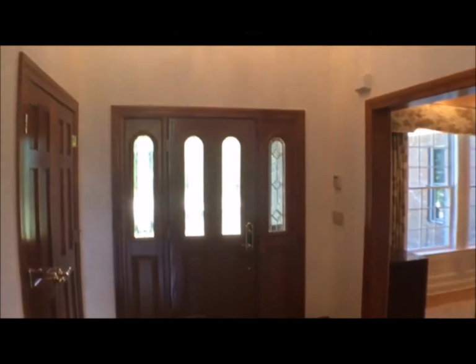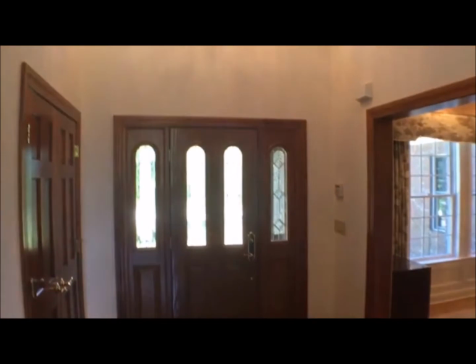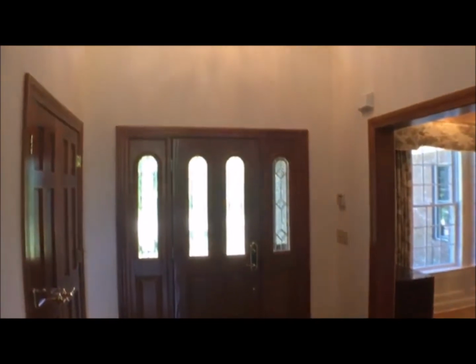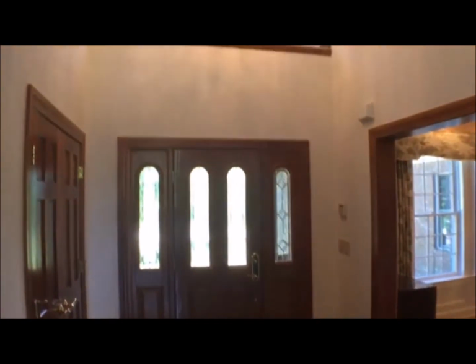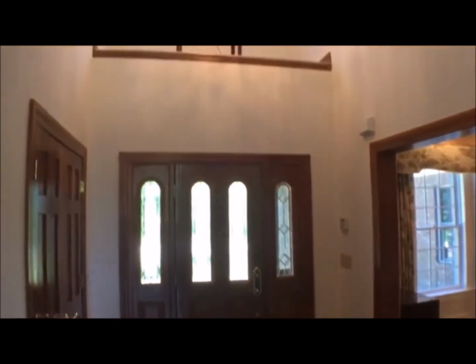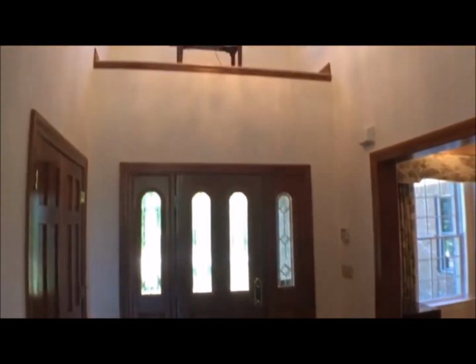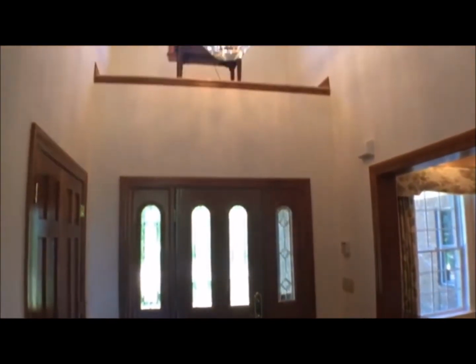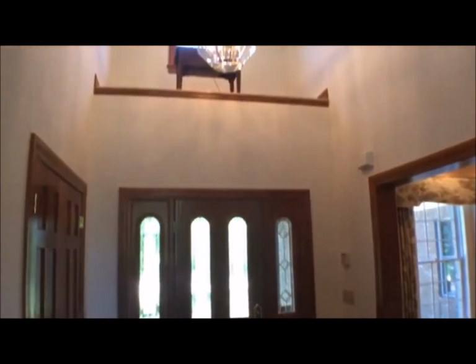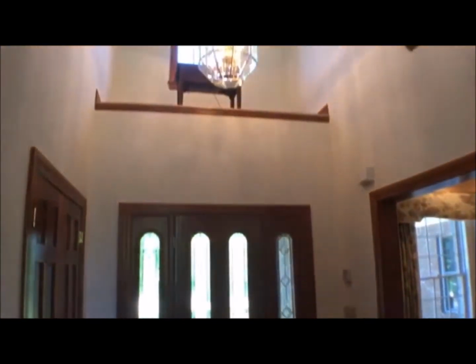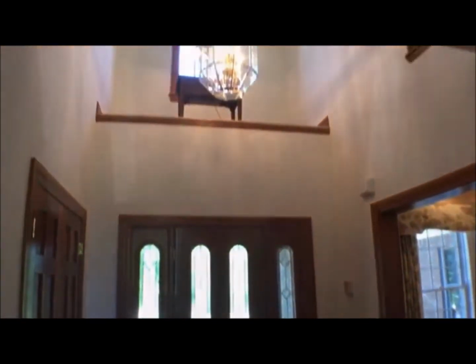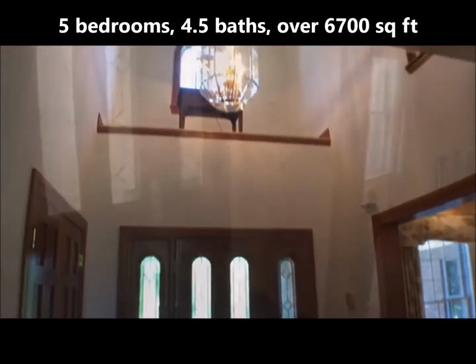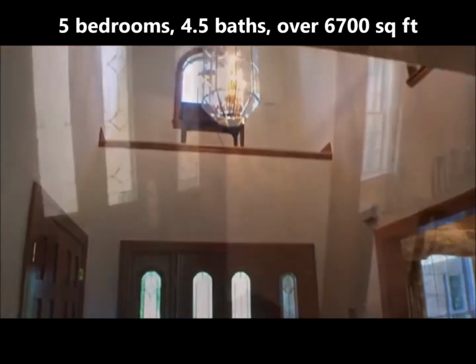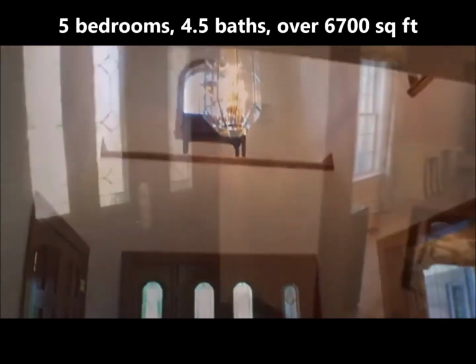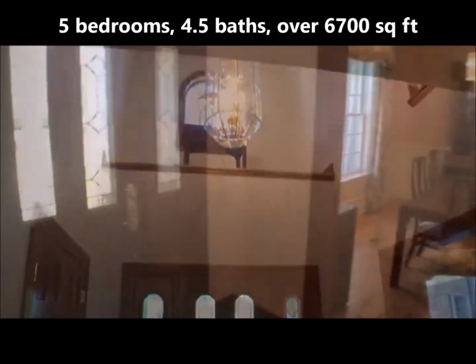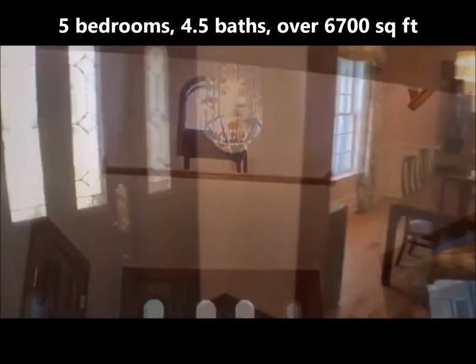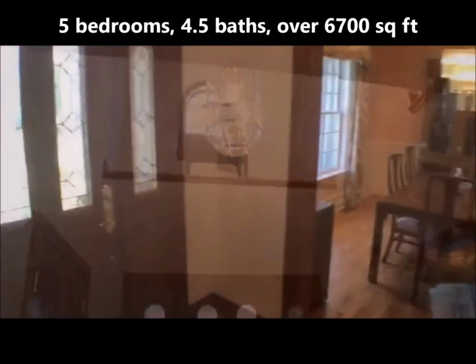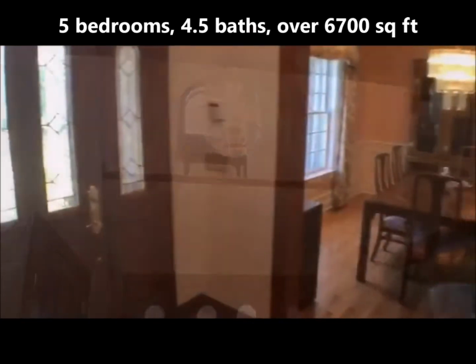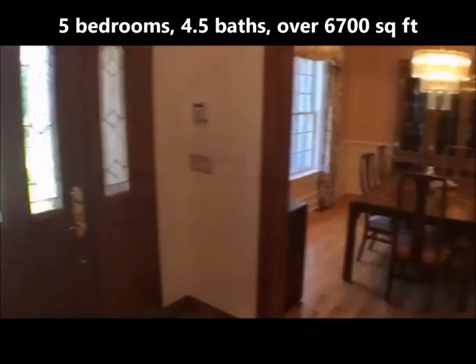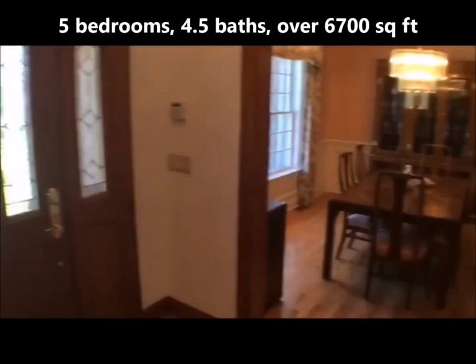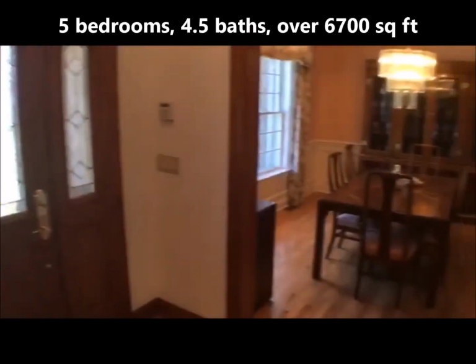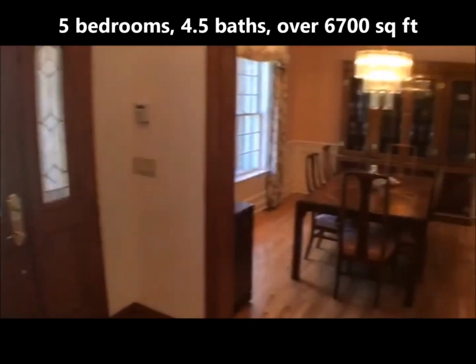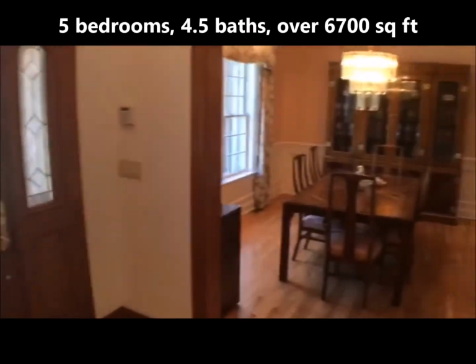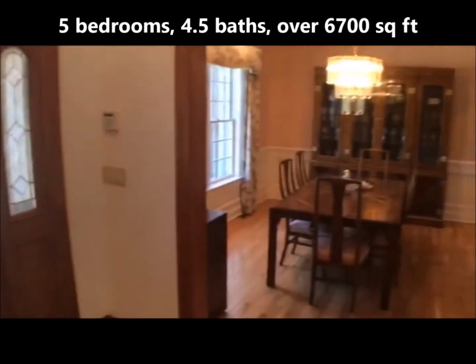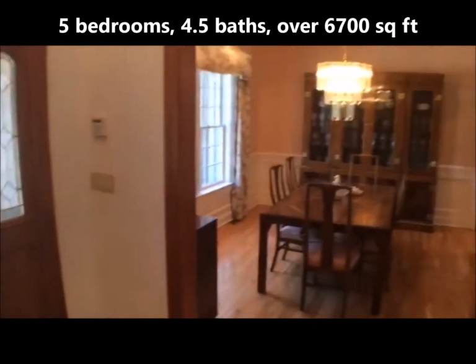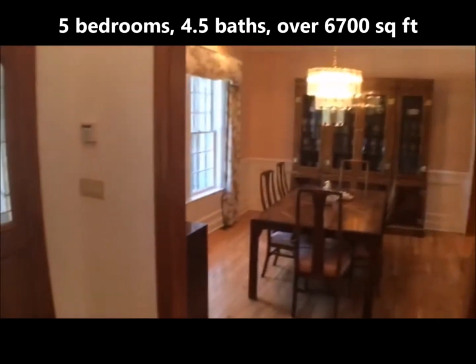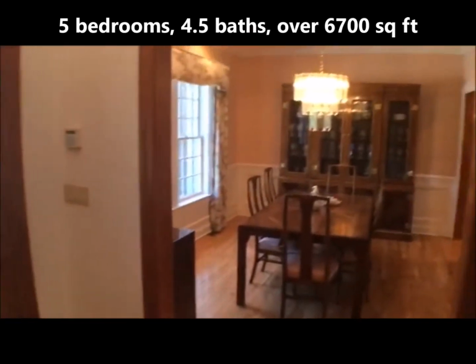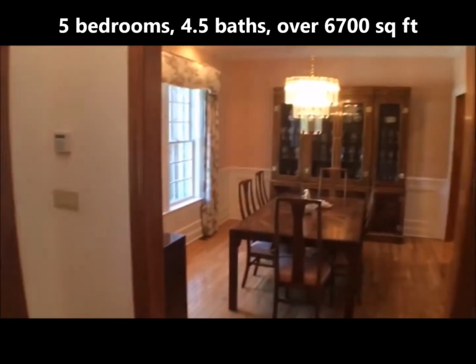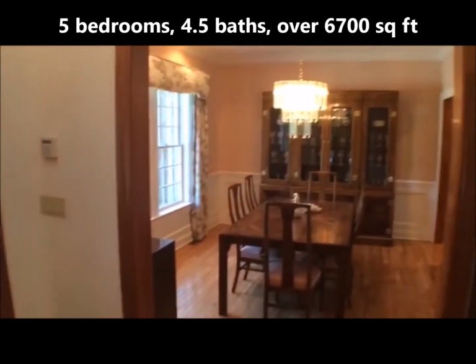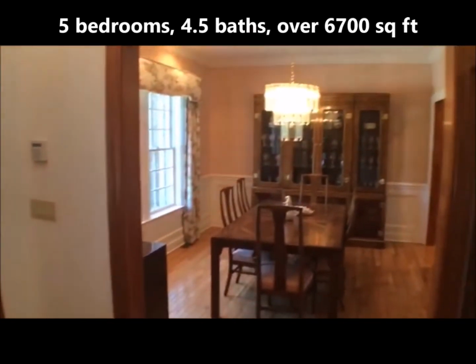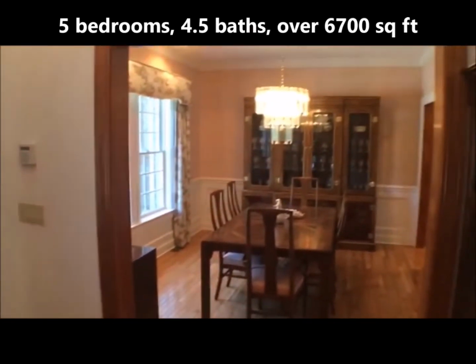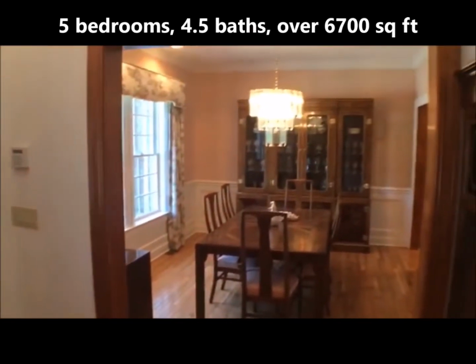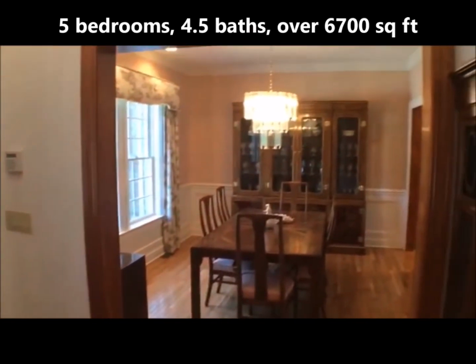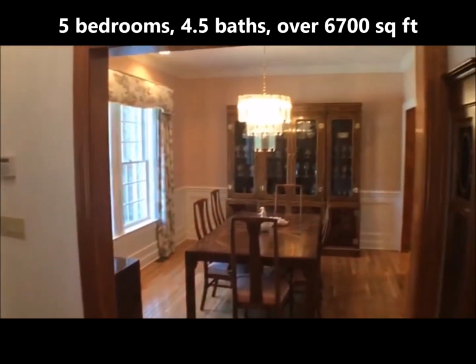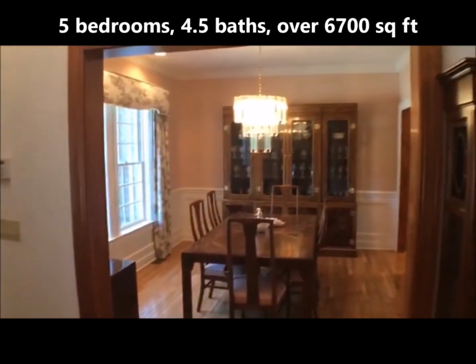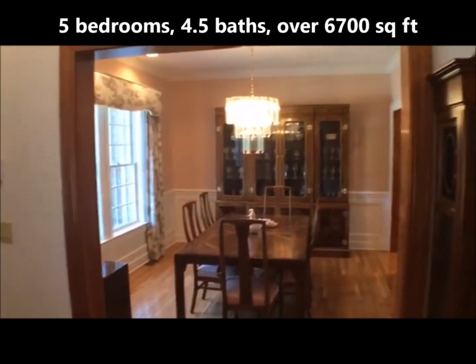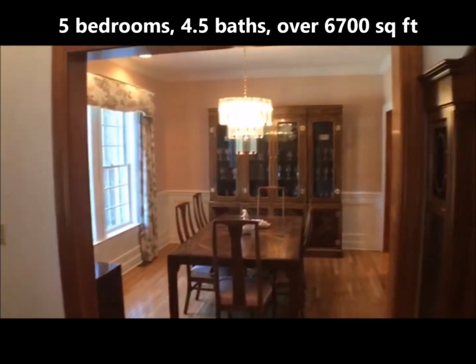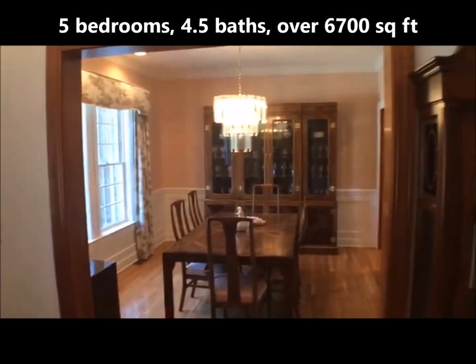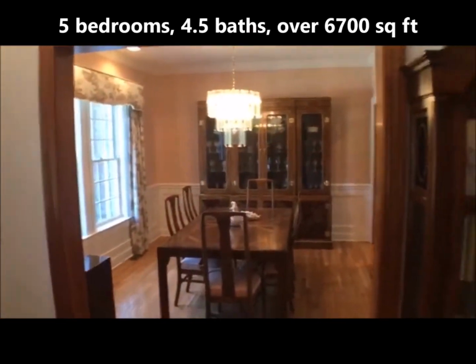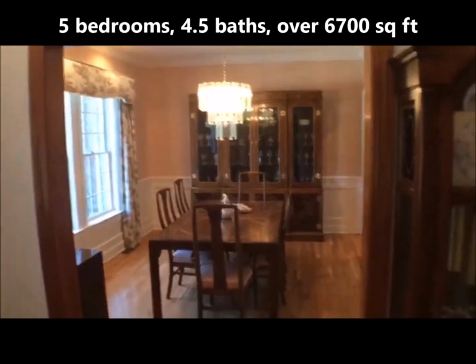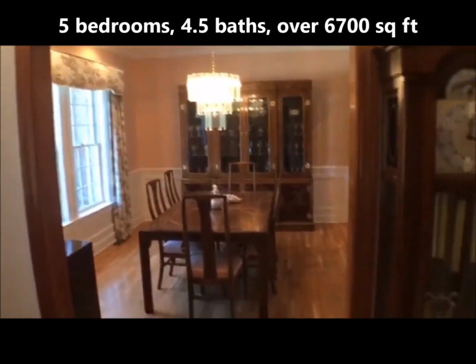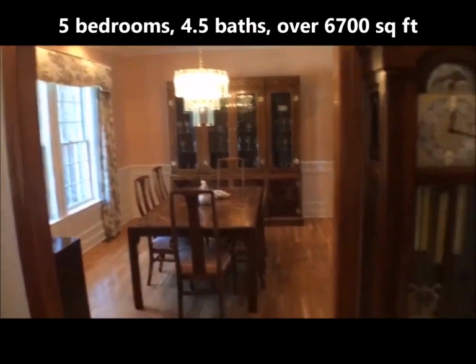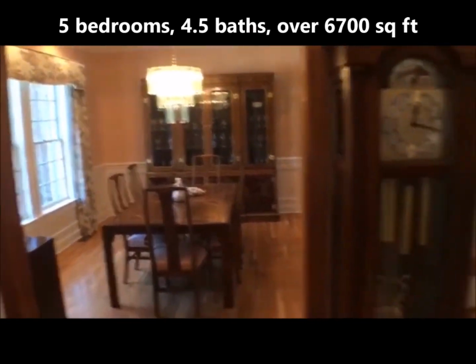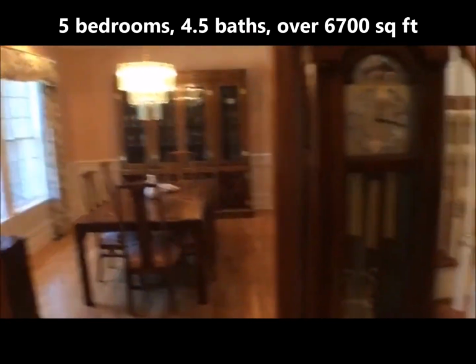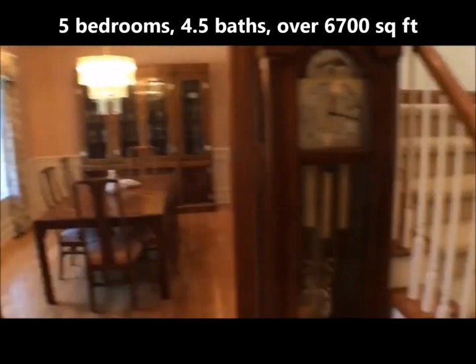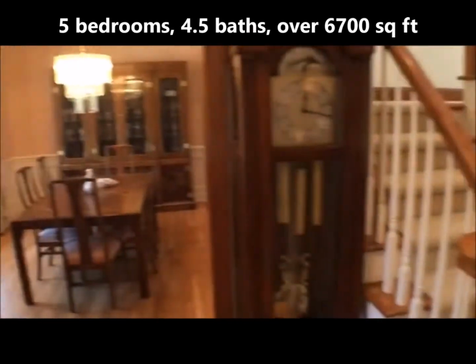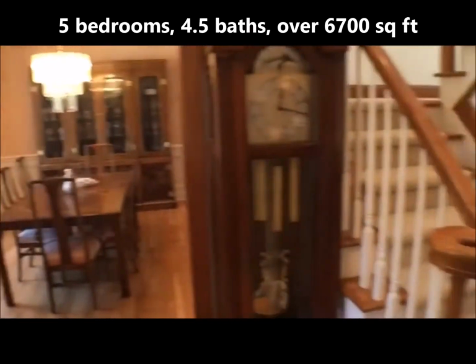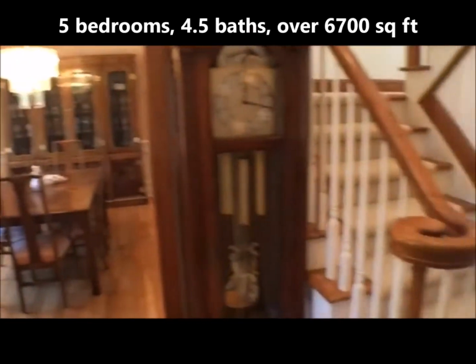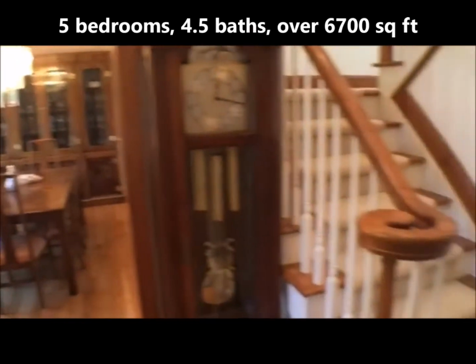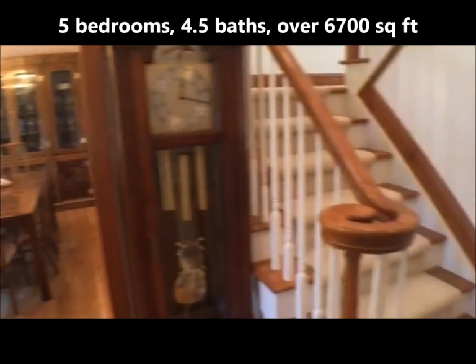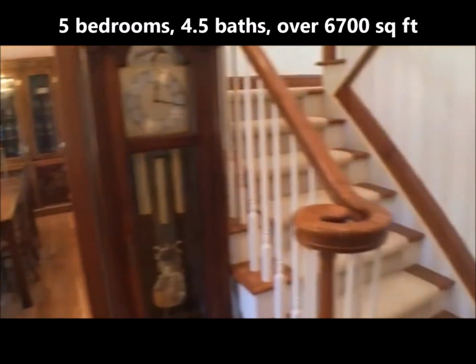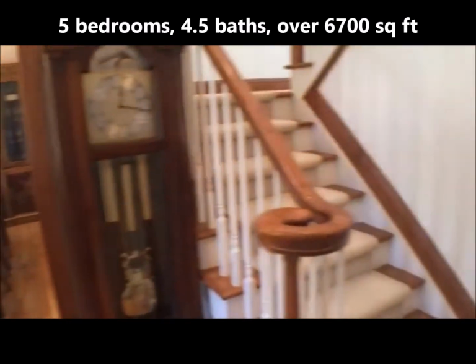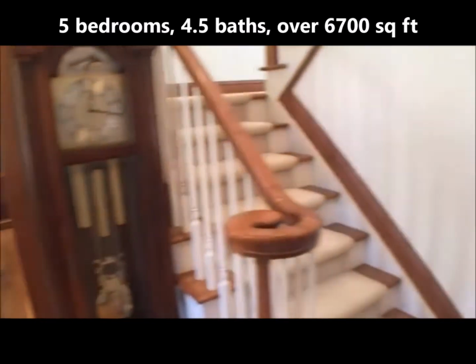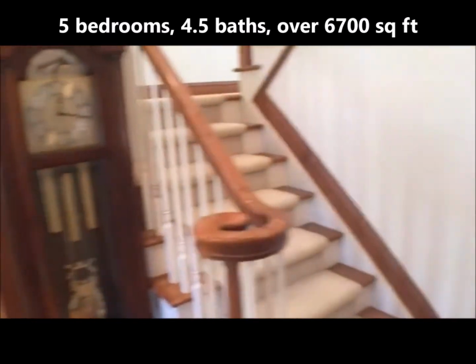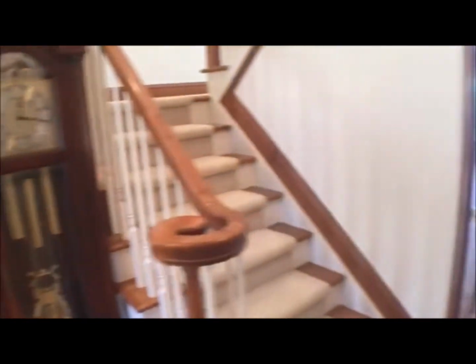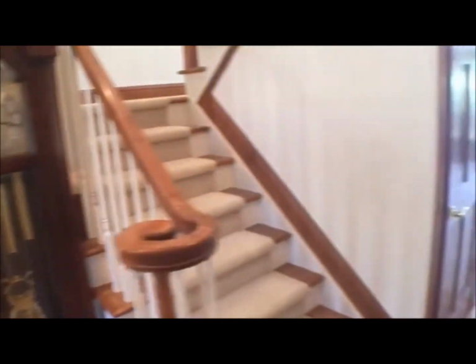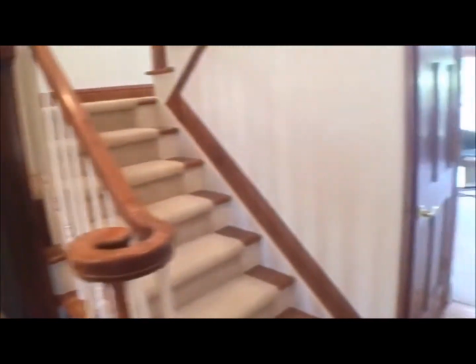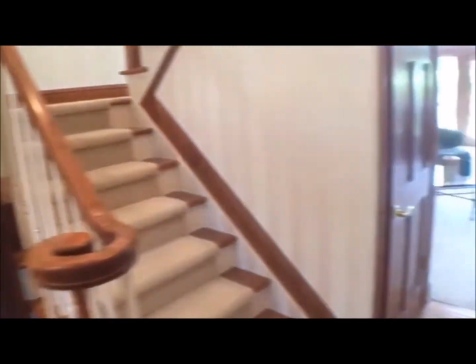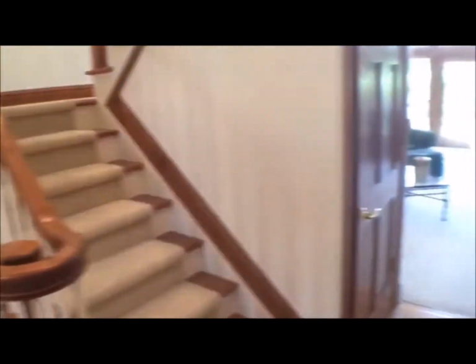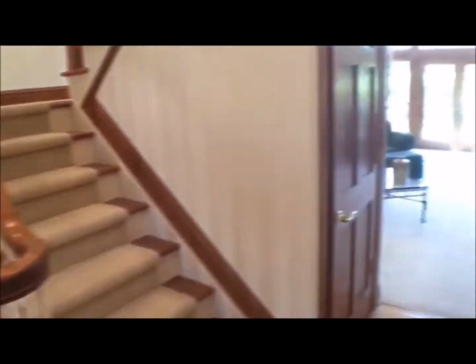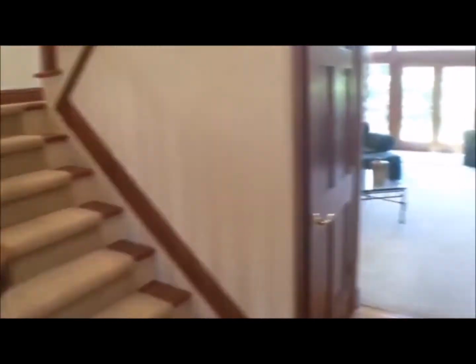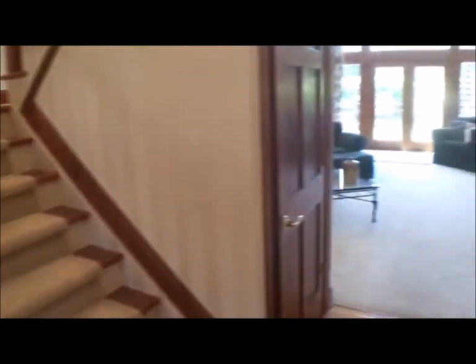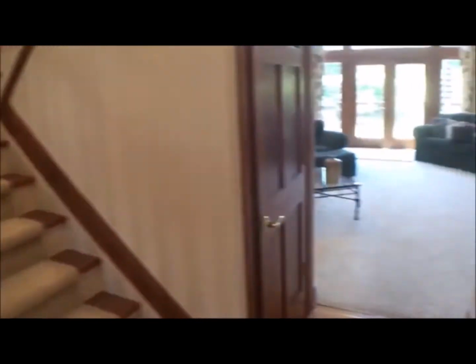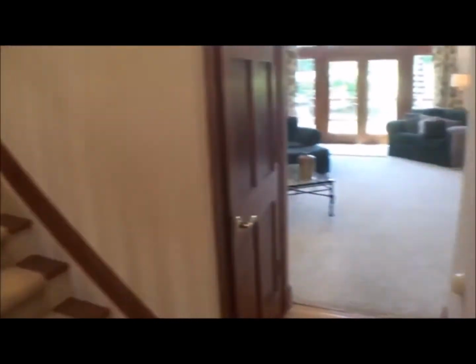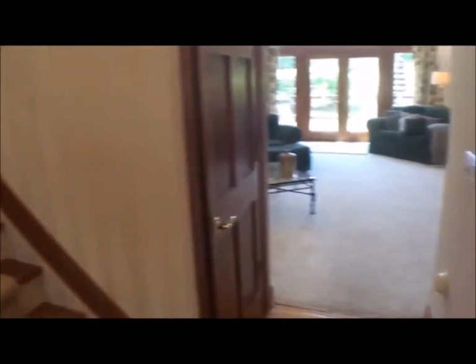Castle Pines is 5 bedrooms, 4 and a half baths, over 6,700 square feet of total living space including the finished basement.